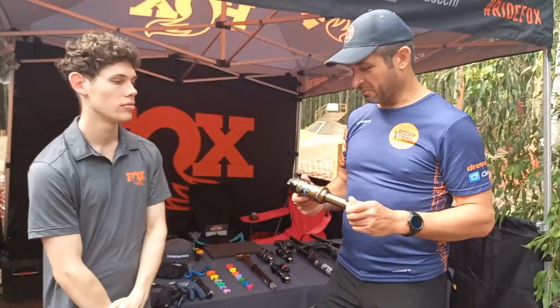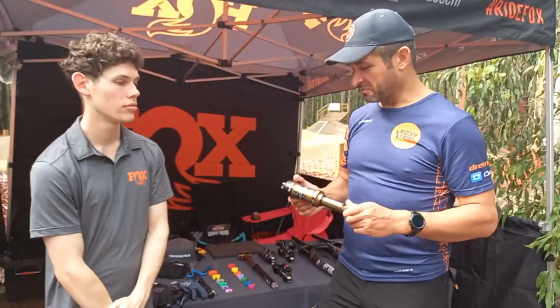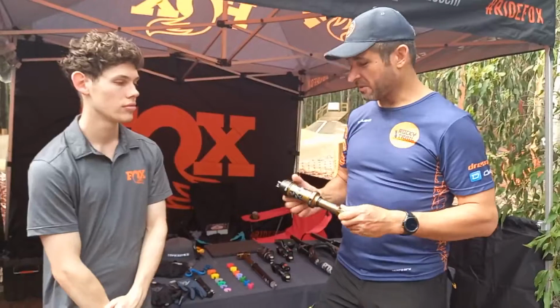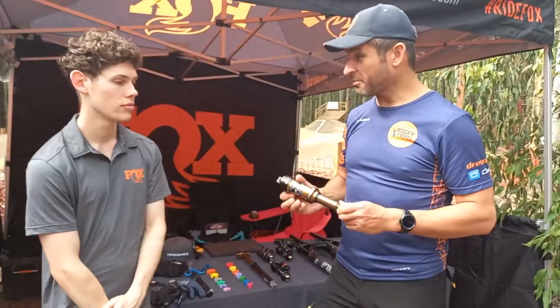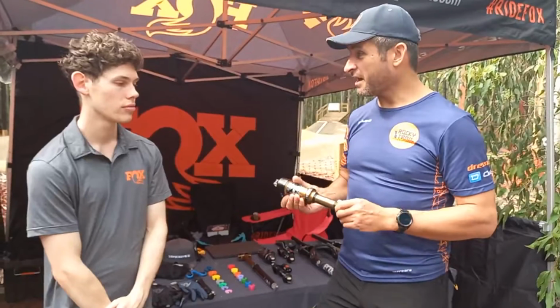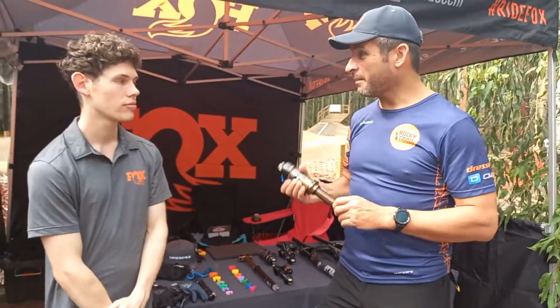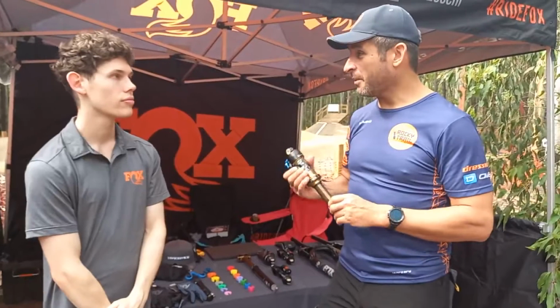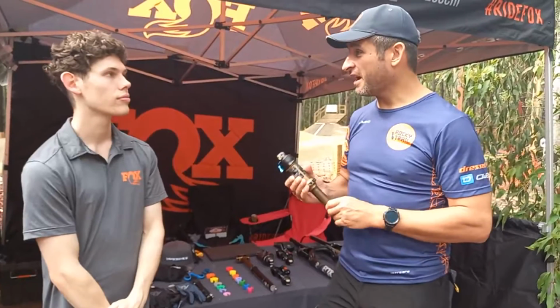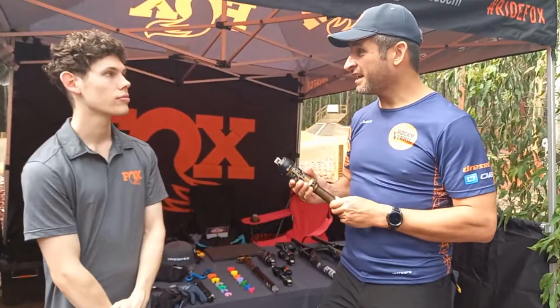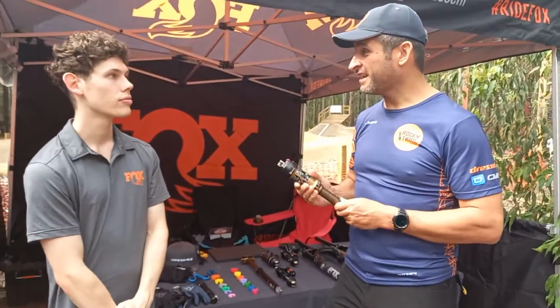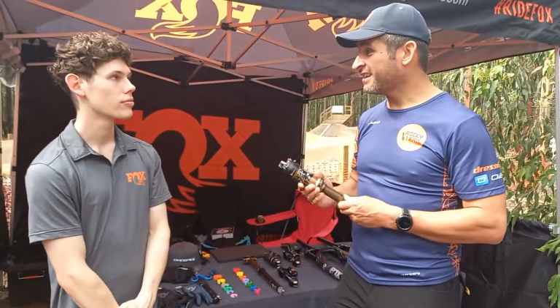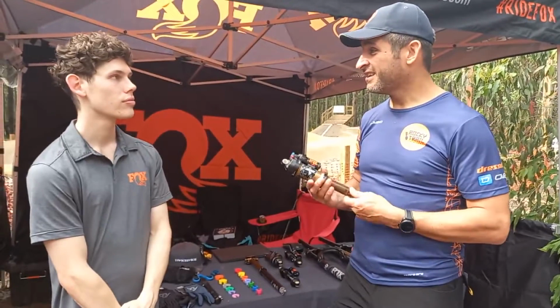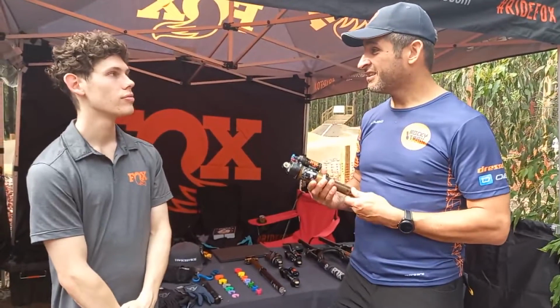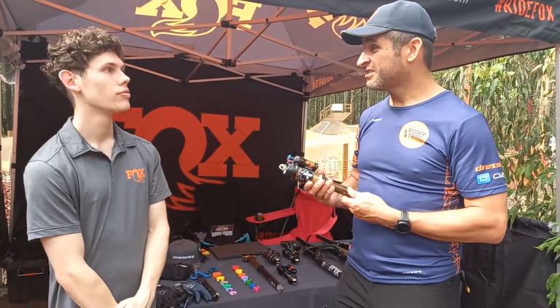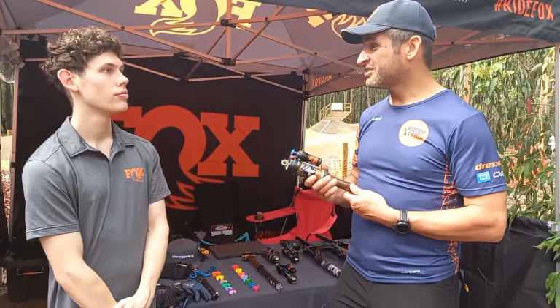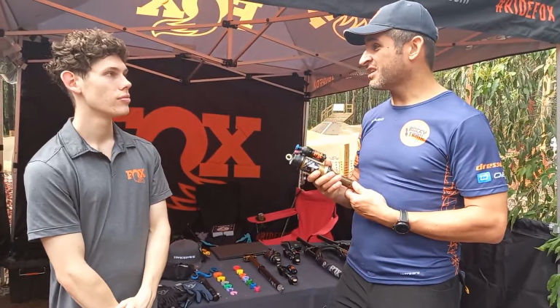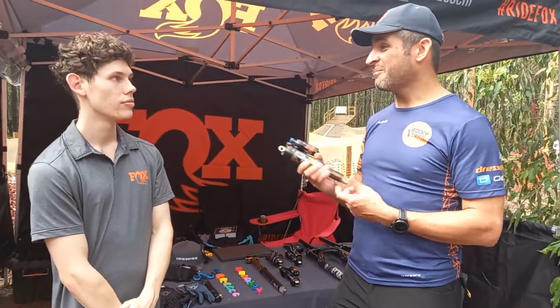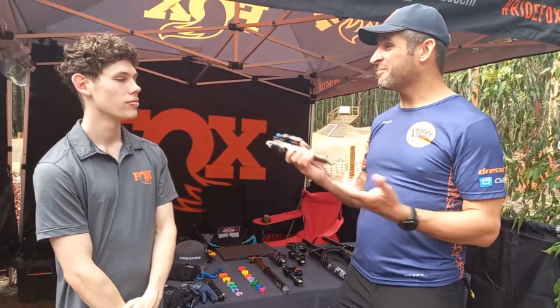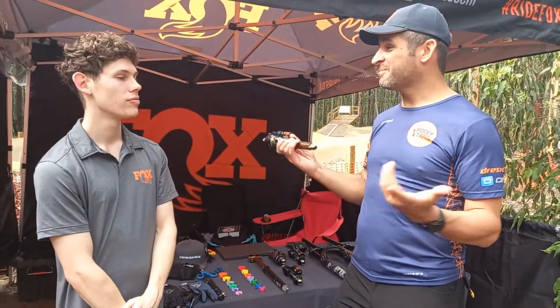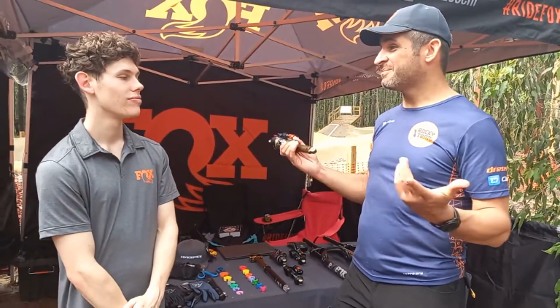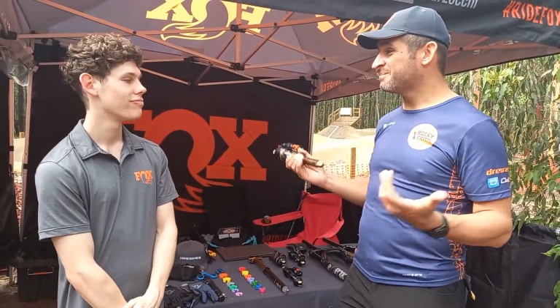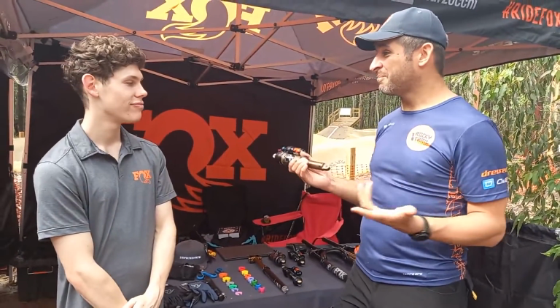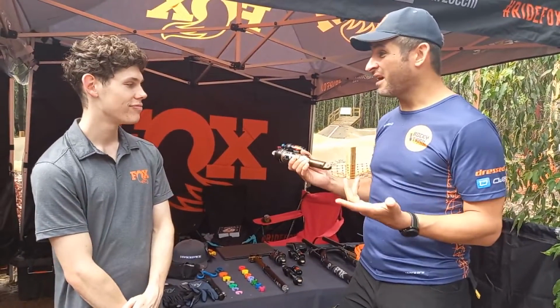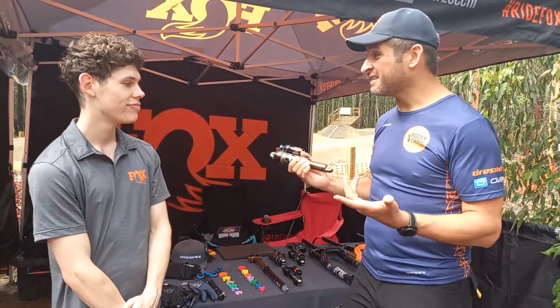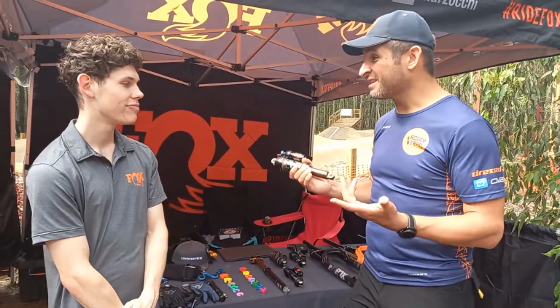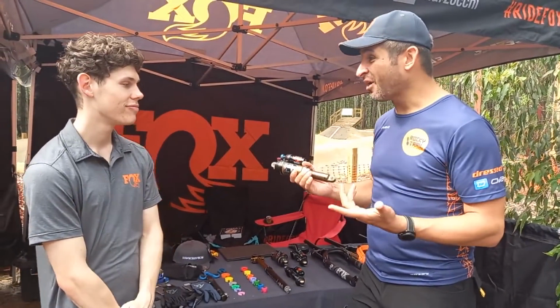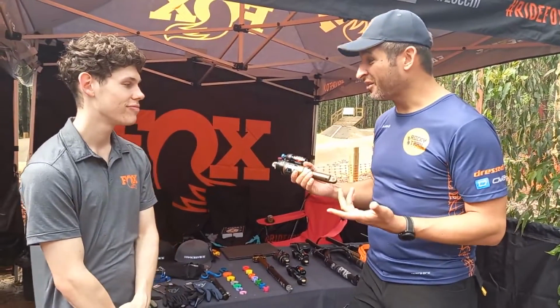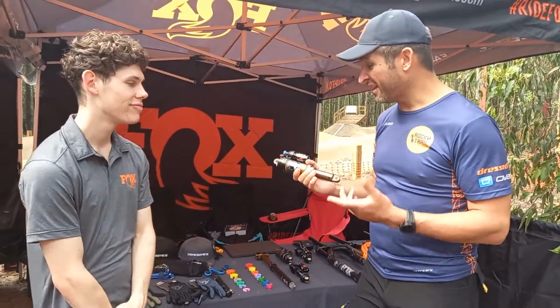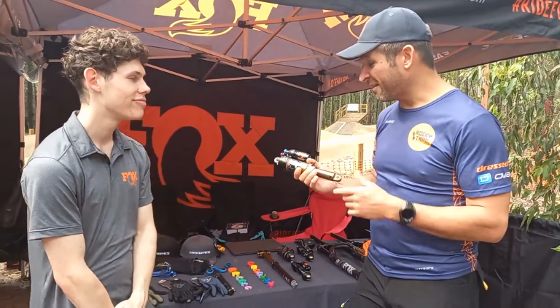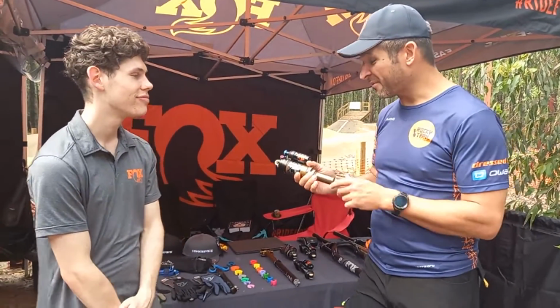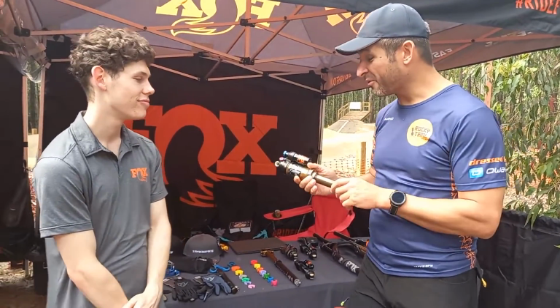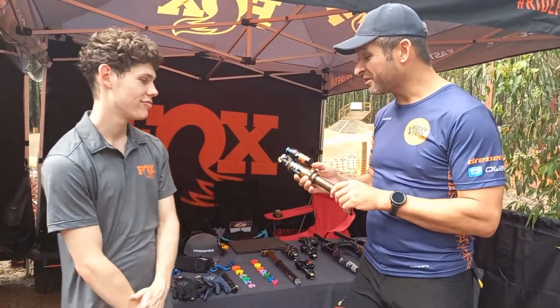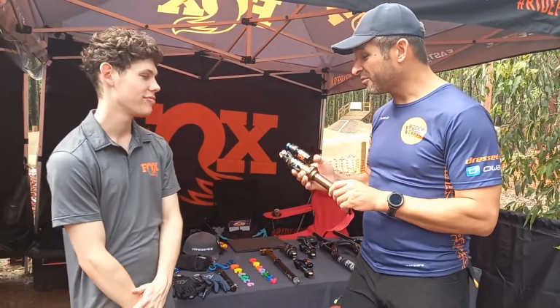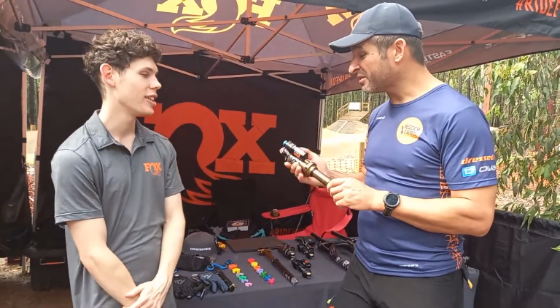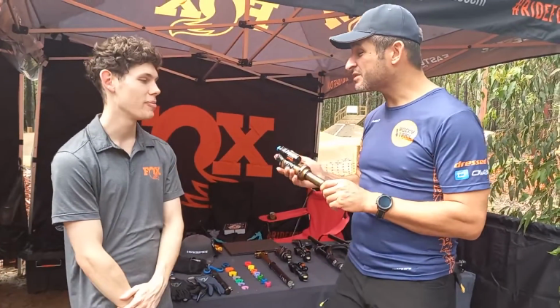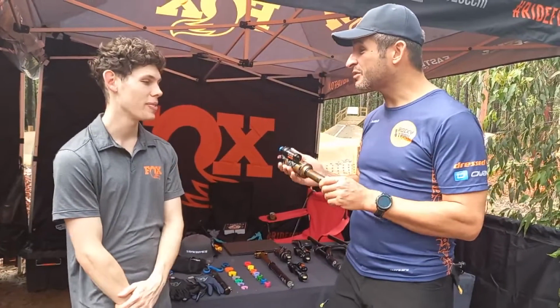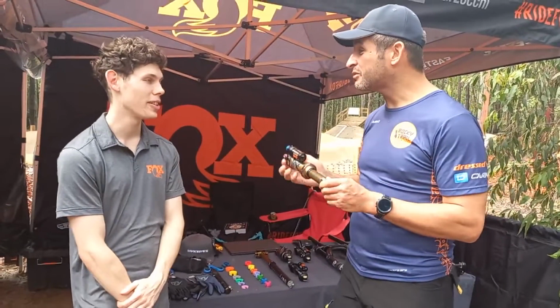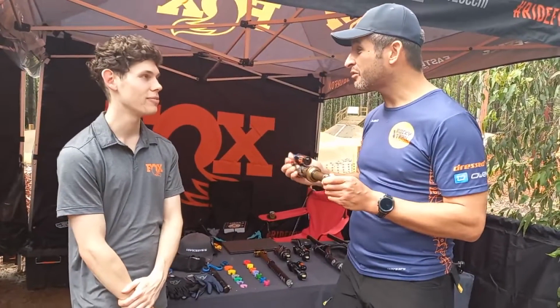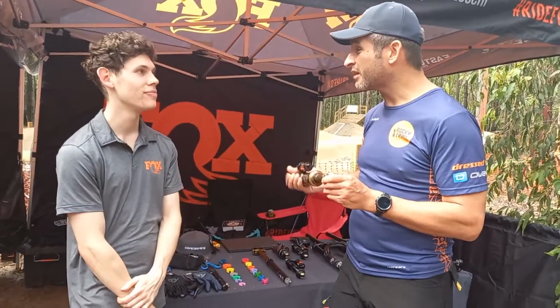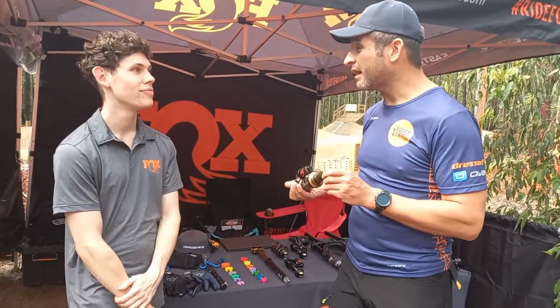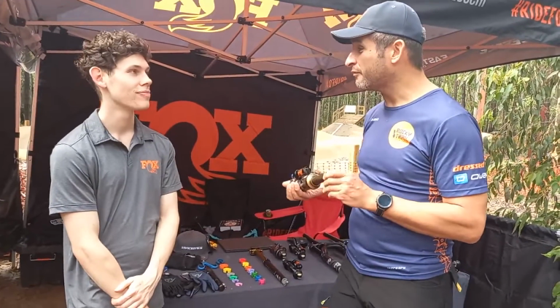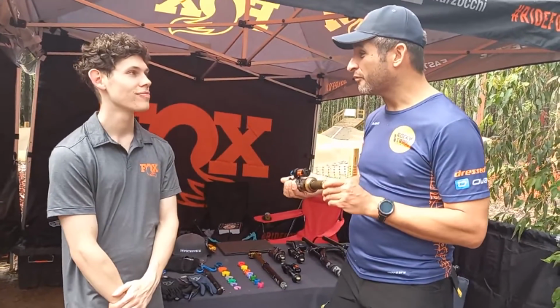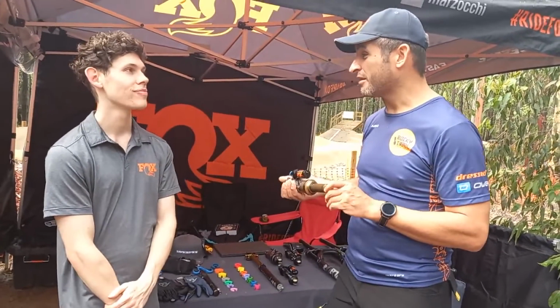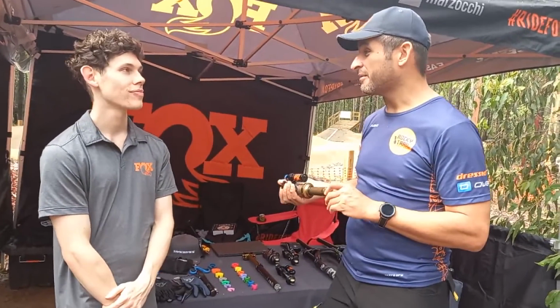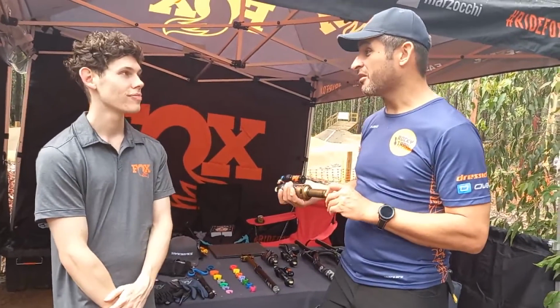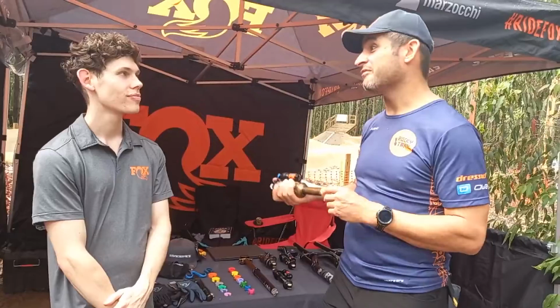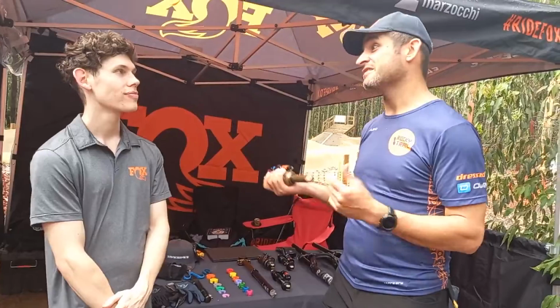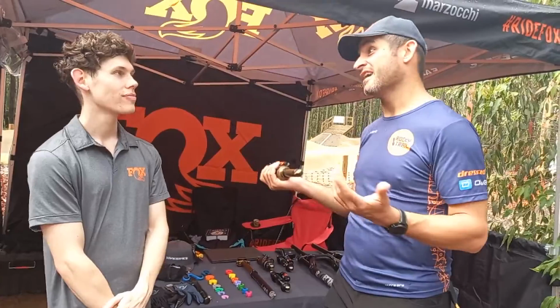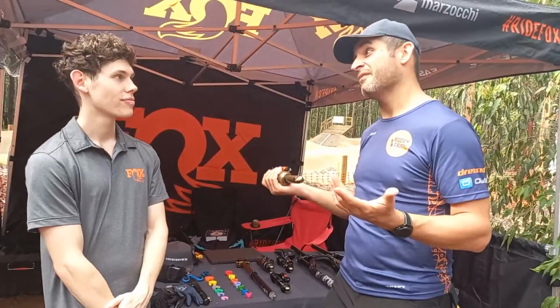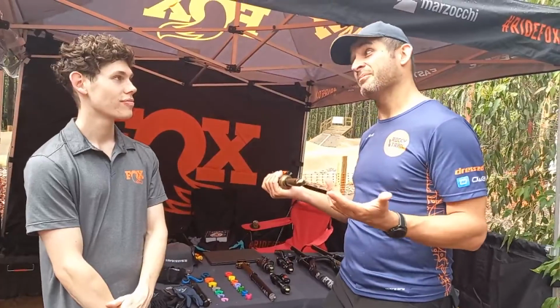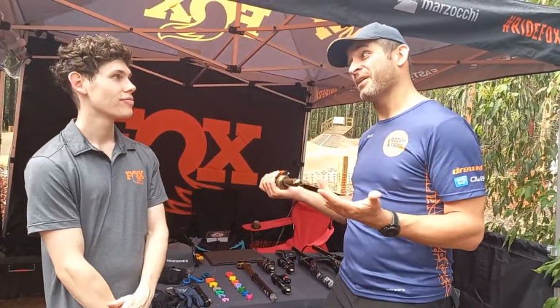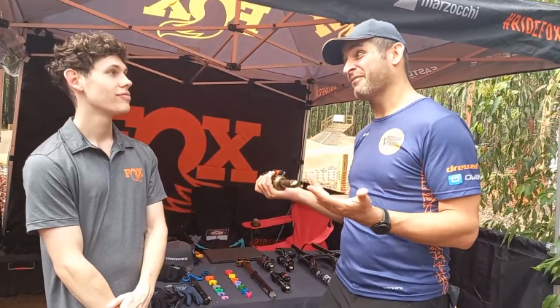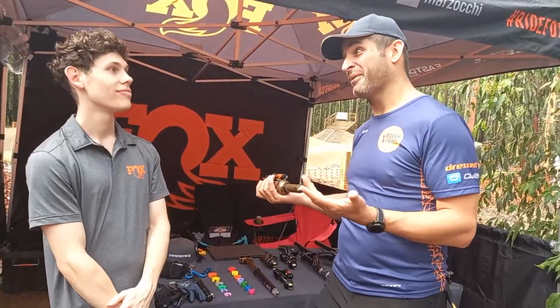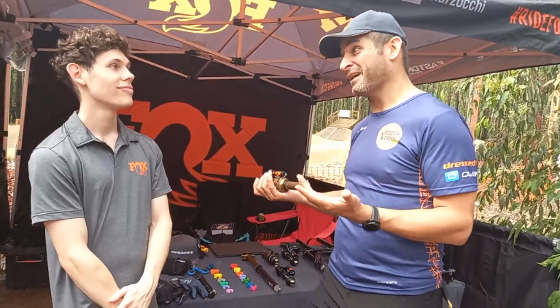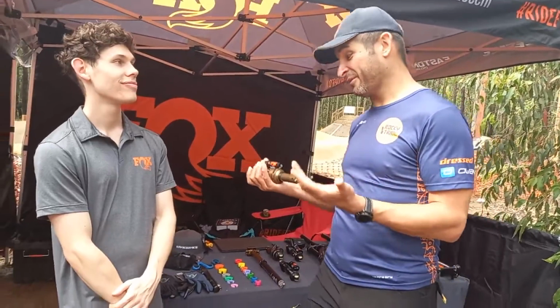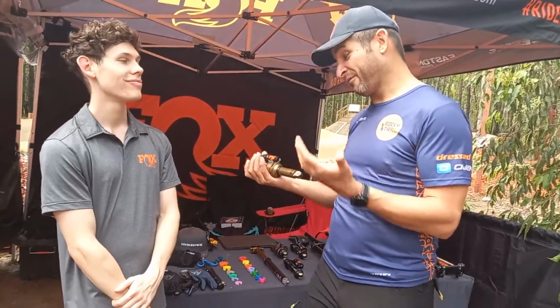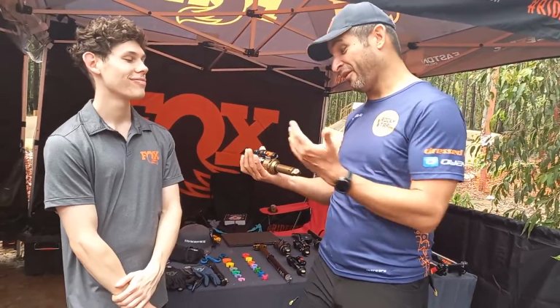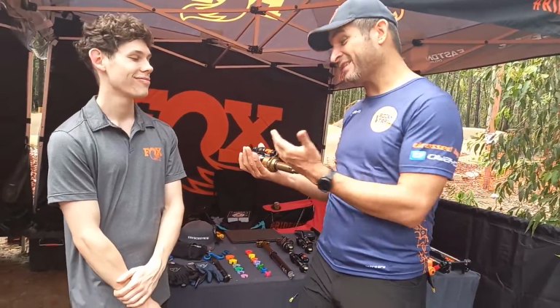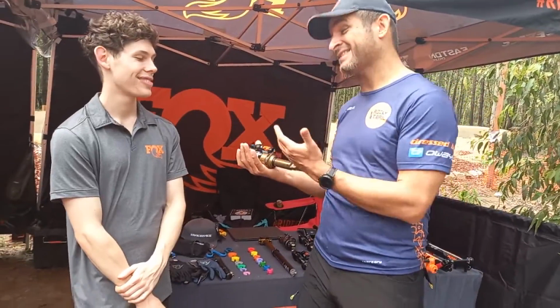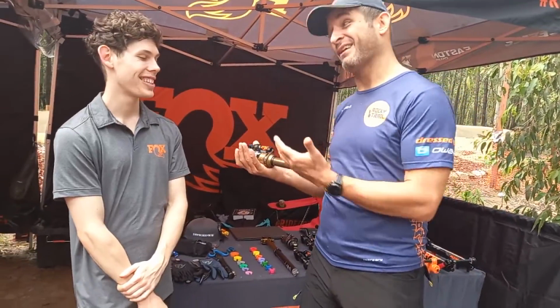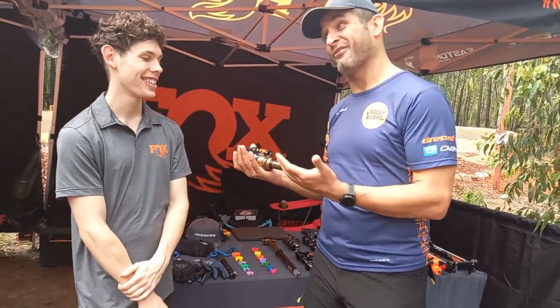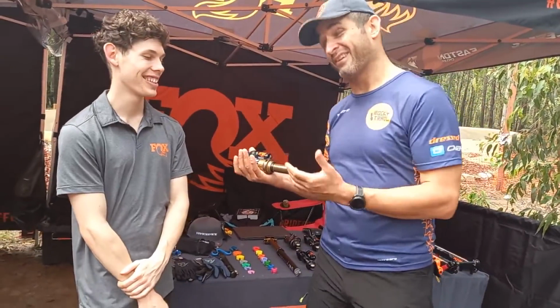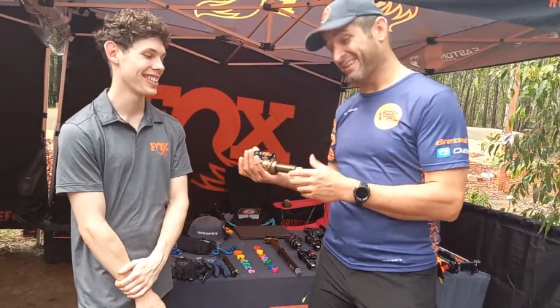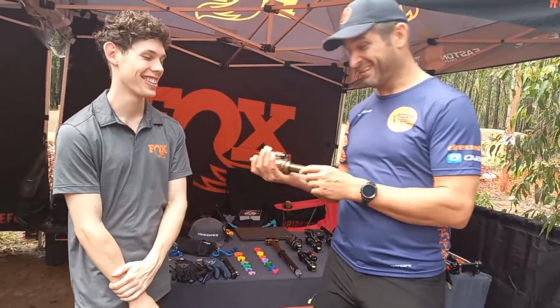So I'm buying a bike — some parts are on there, but what's good to look out for? Obviously, I would buy a bike with Fox stuff on it.